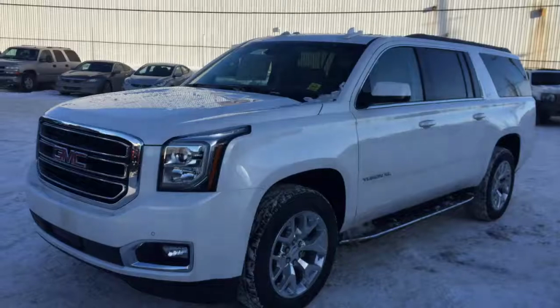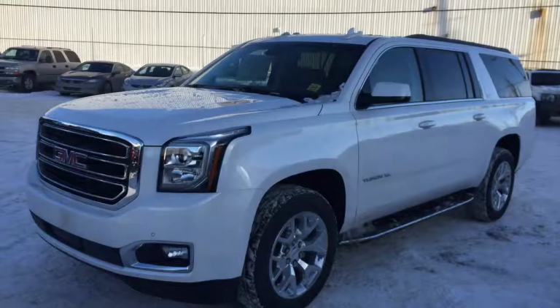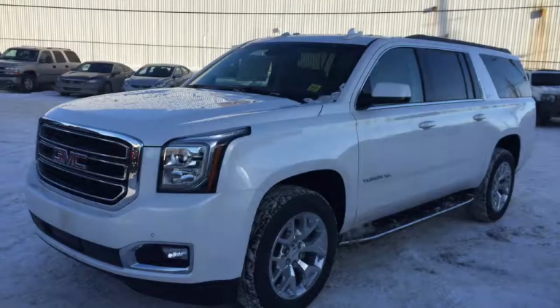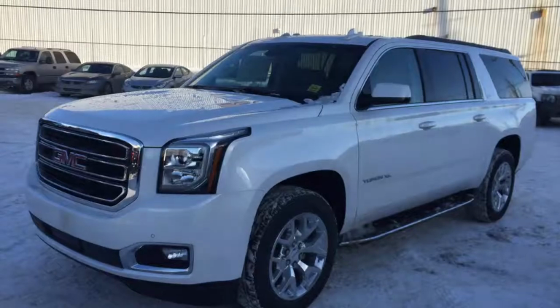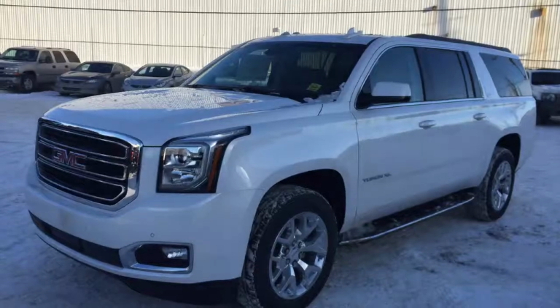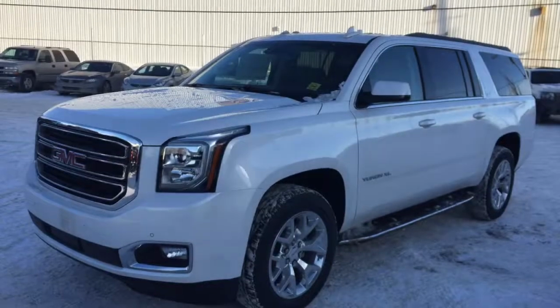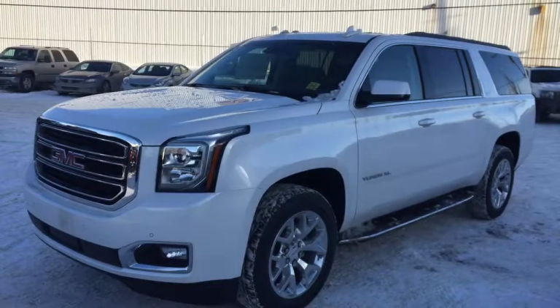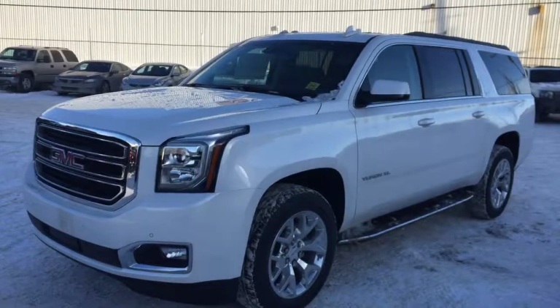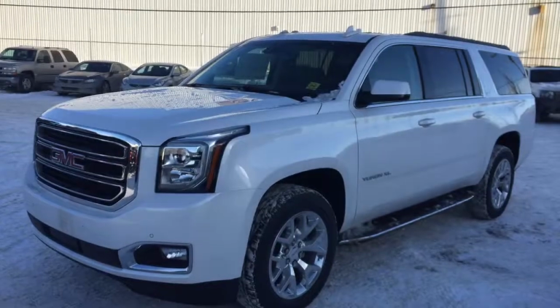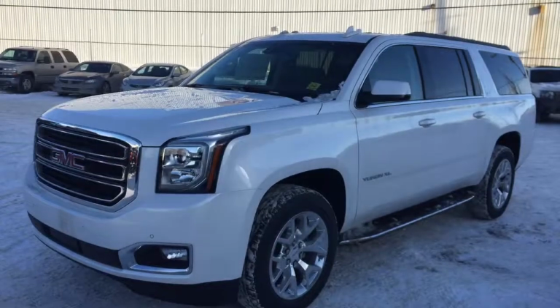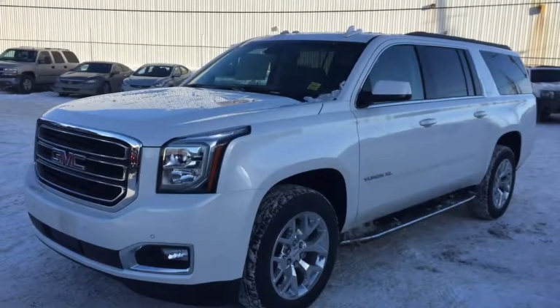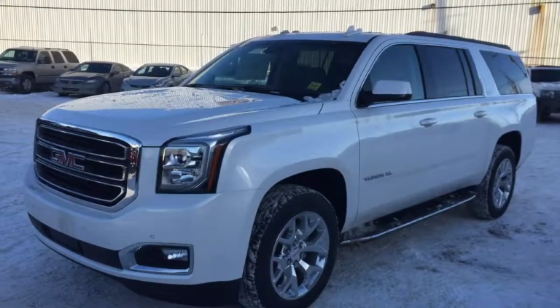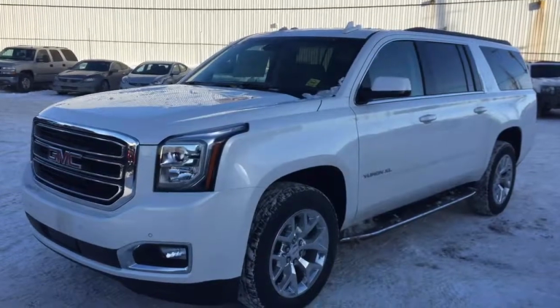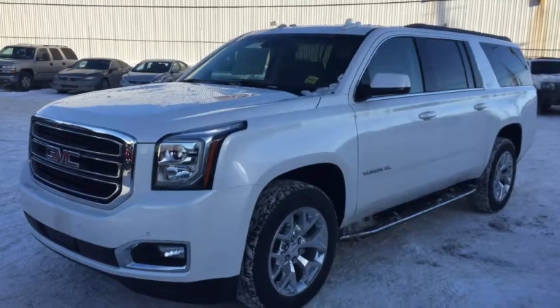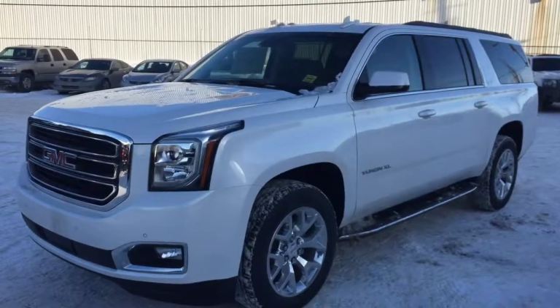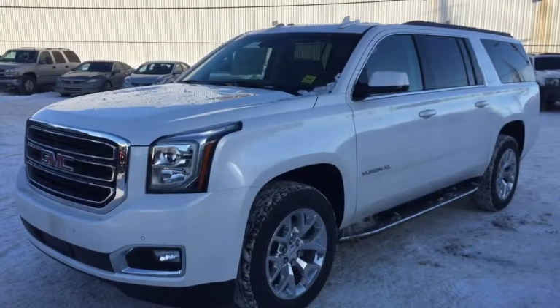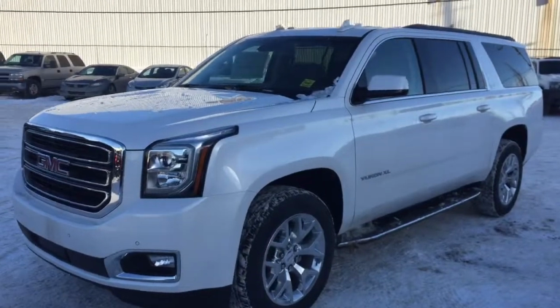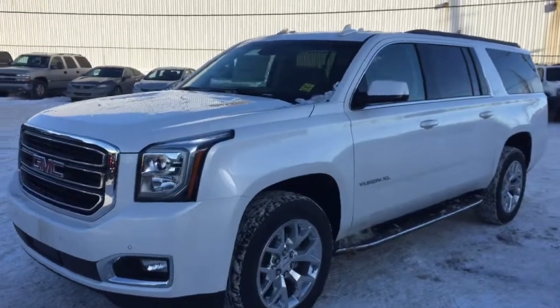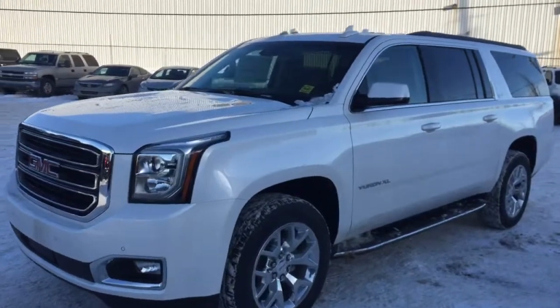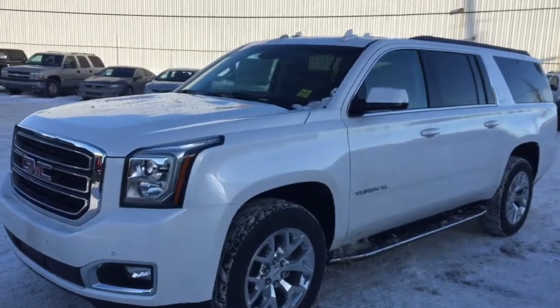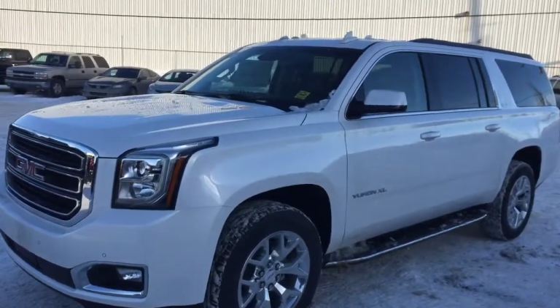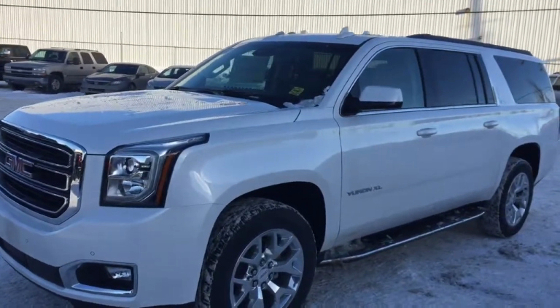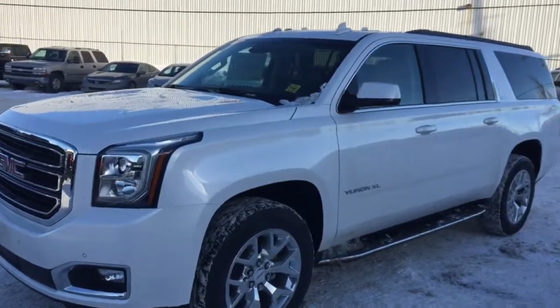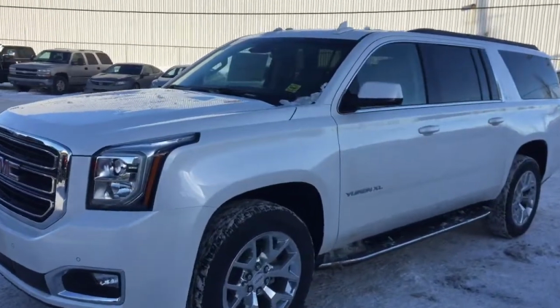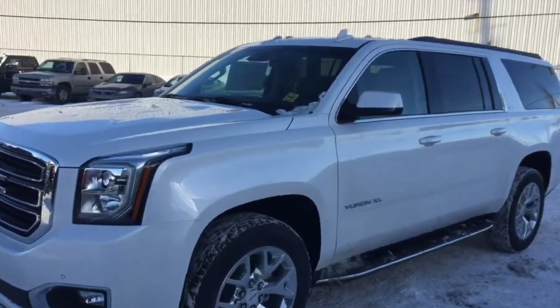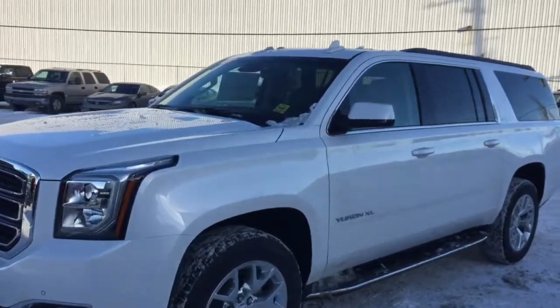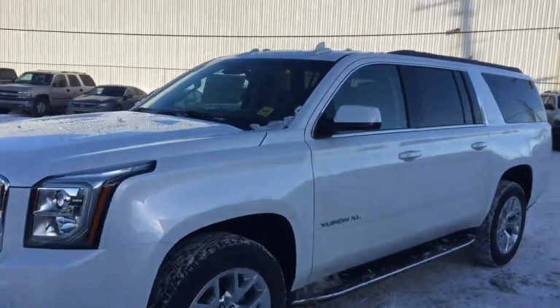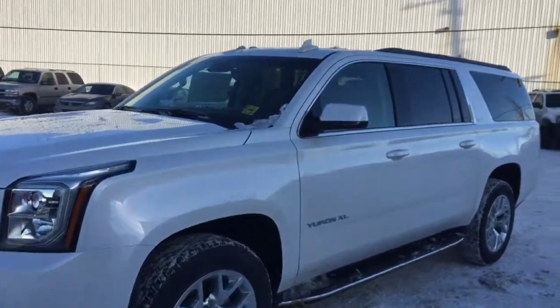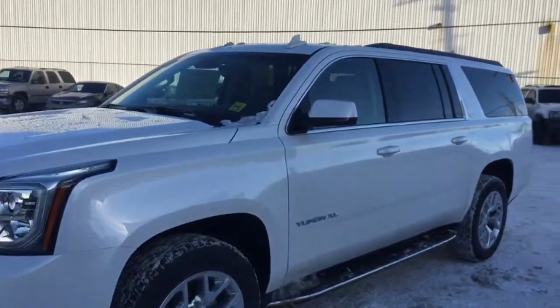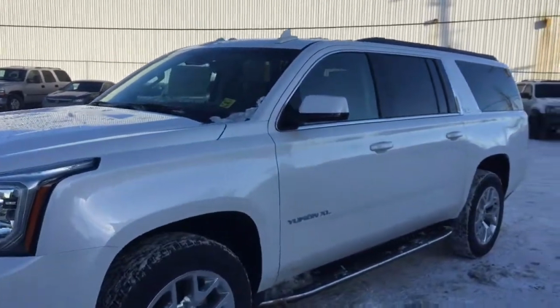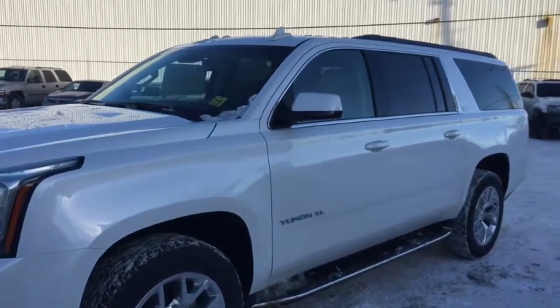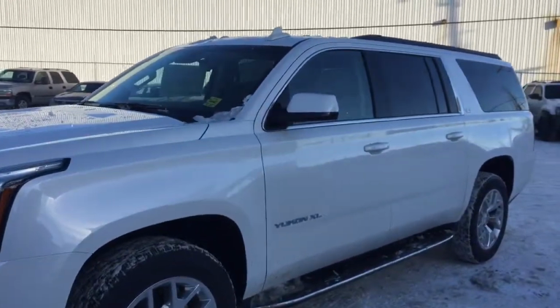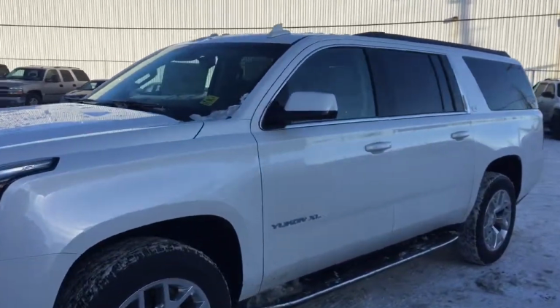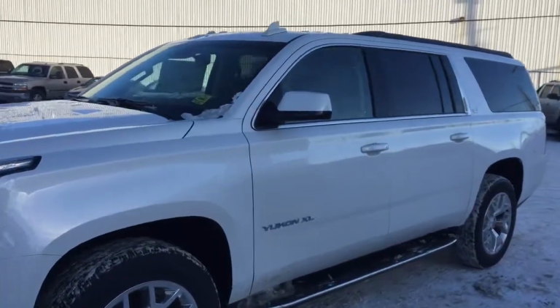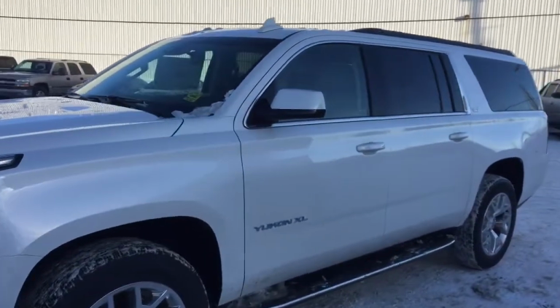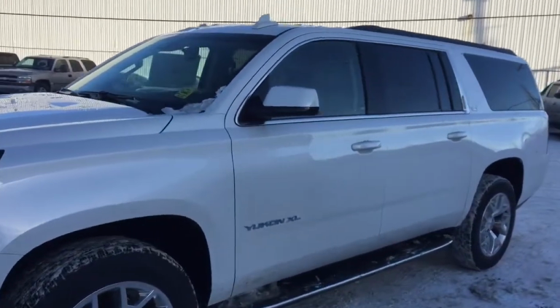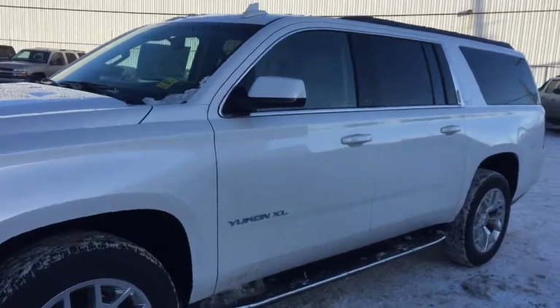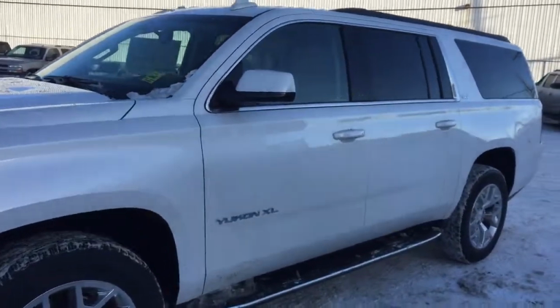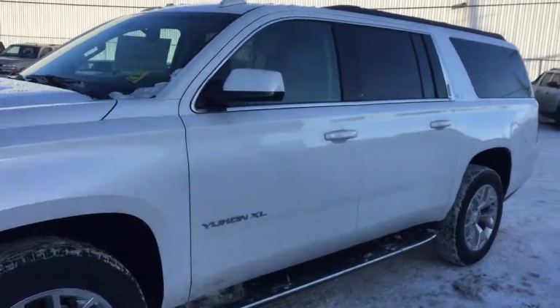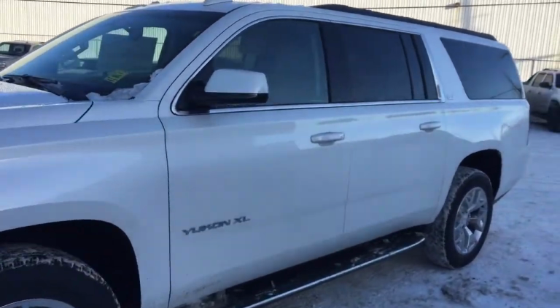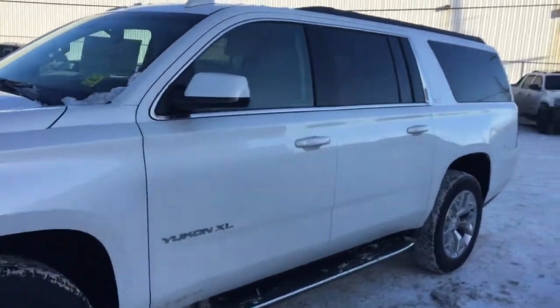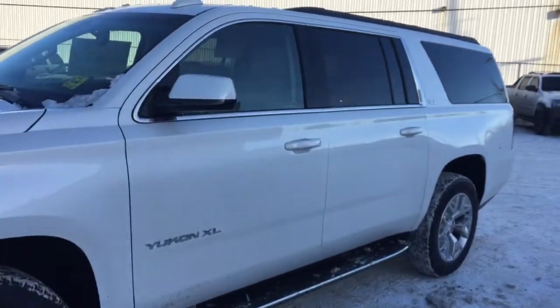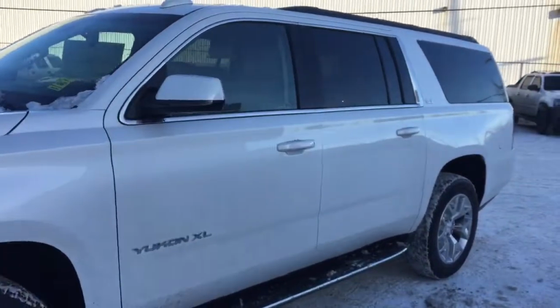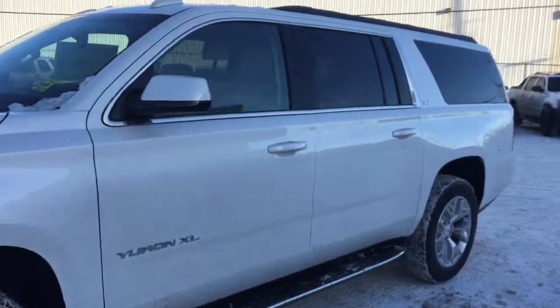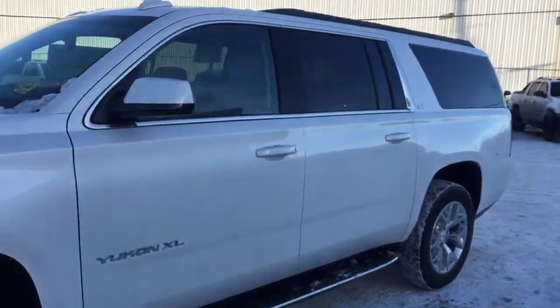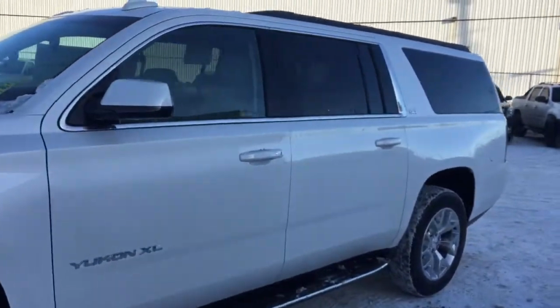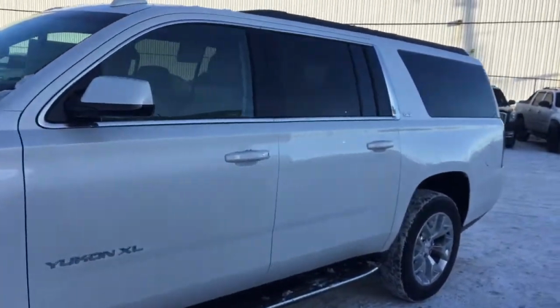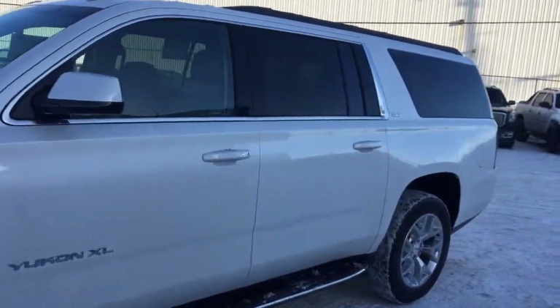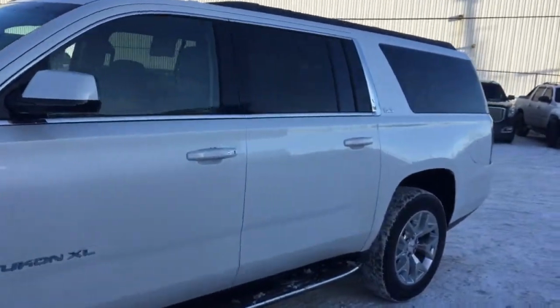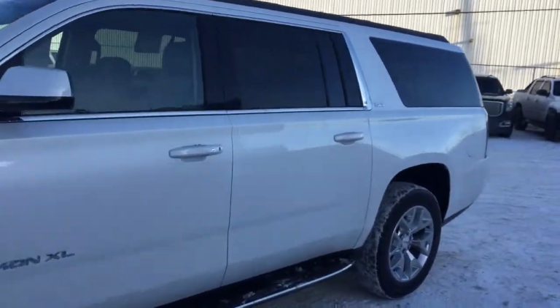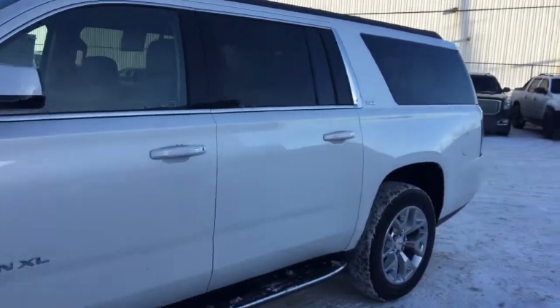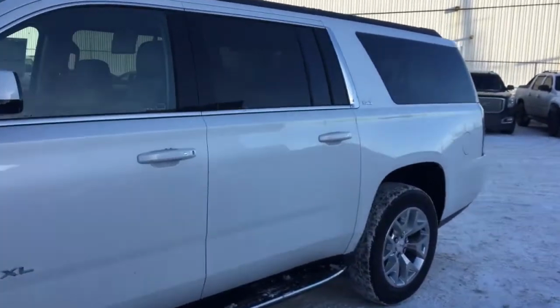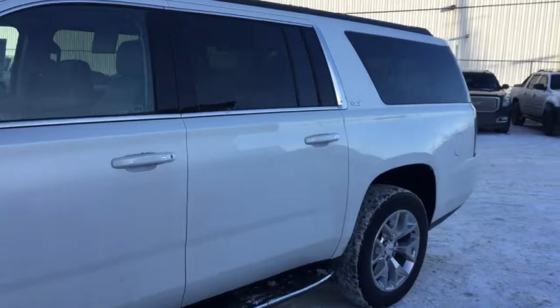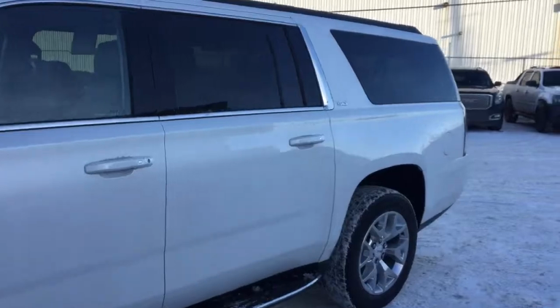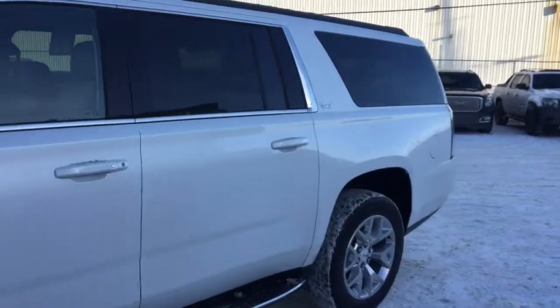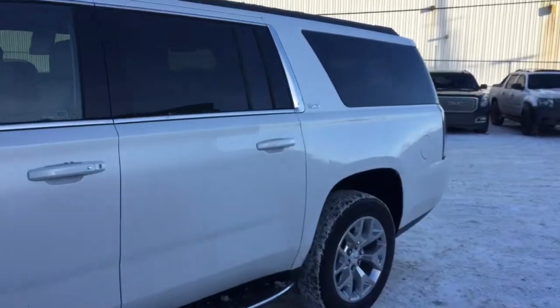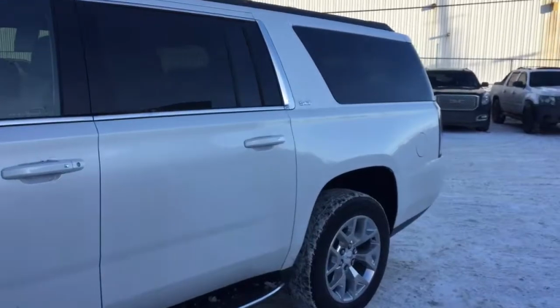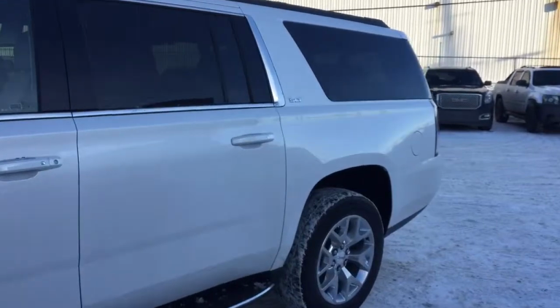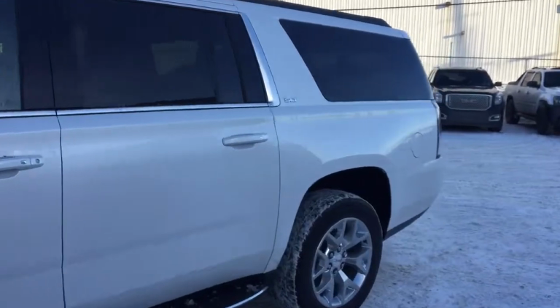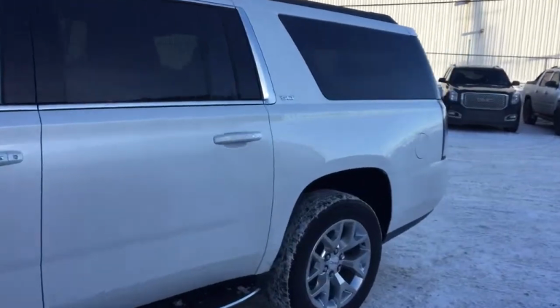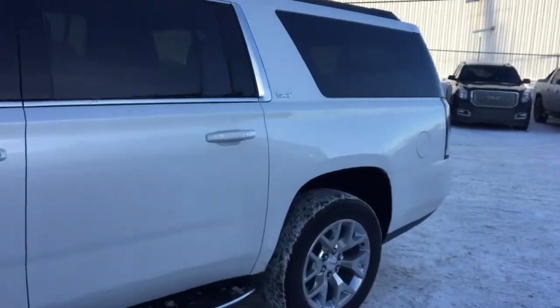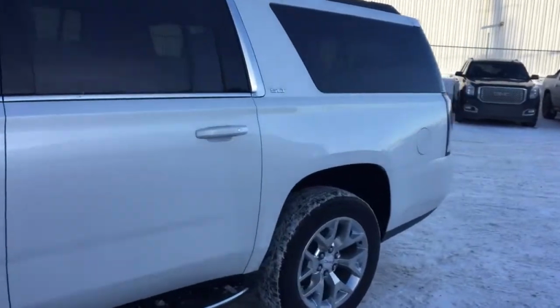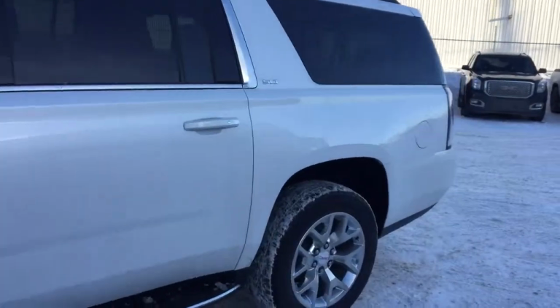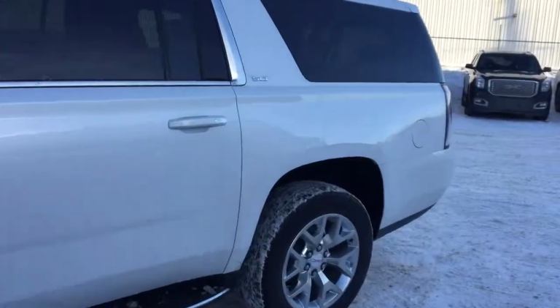Welcome to Davis Chevrolet. This is a 2017 GMC Yukon XL in the color white.